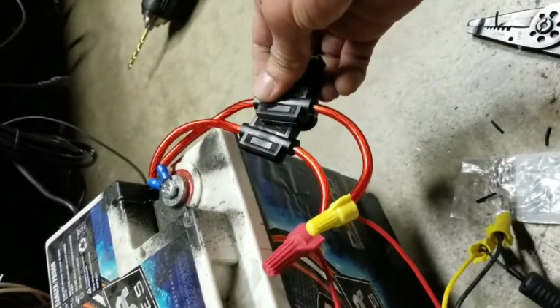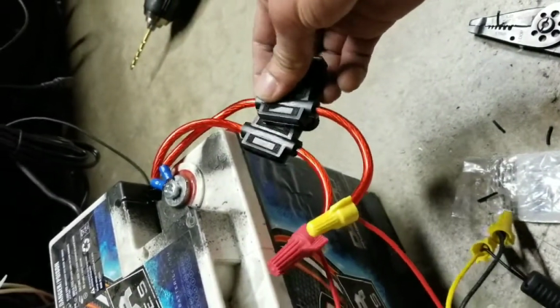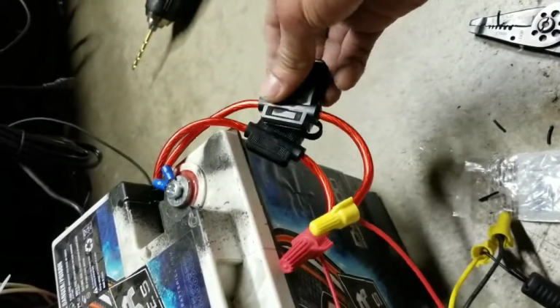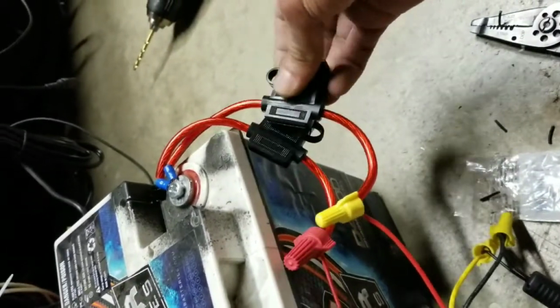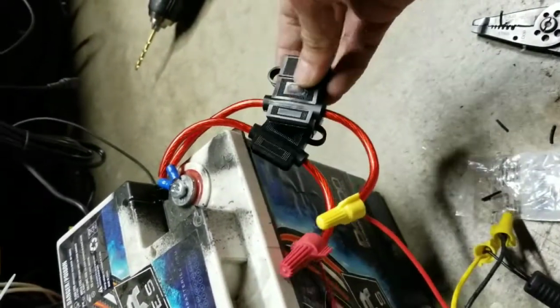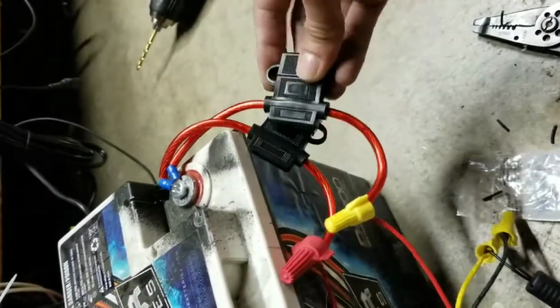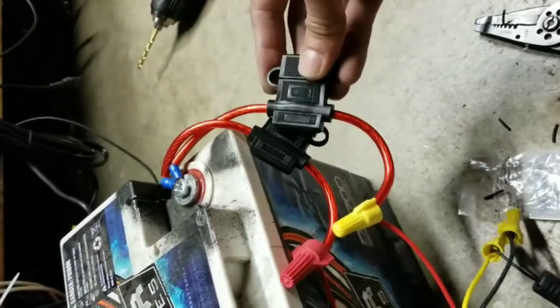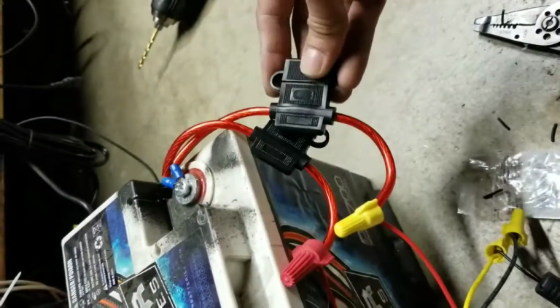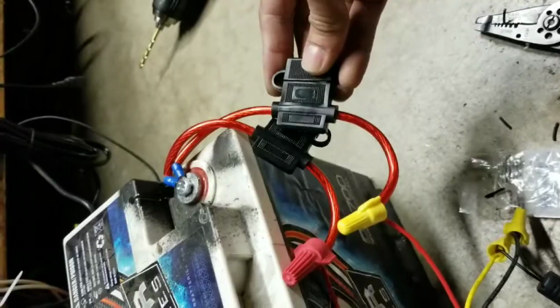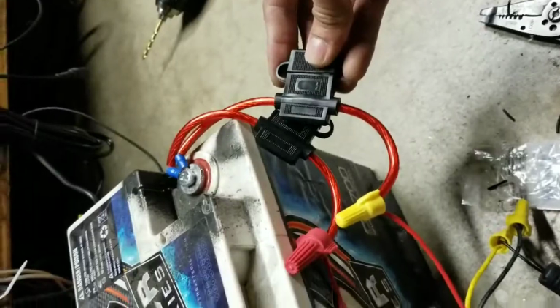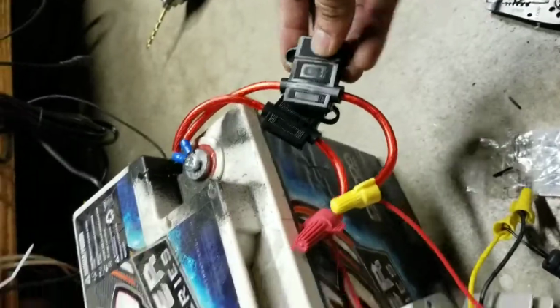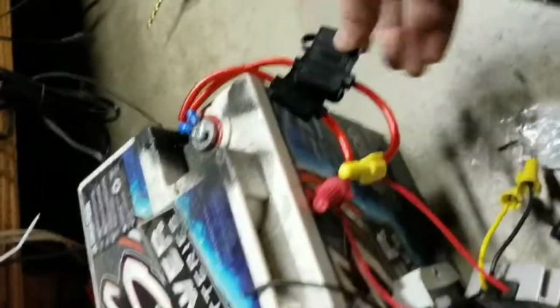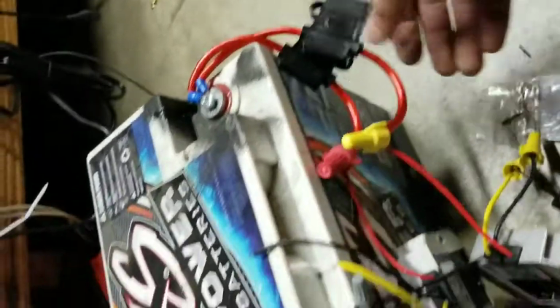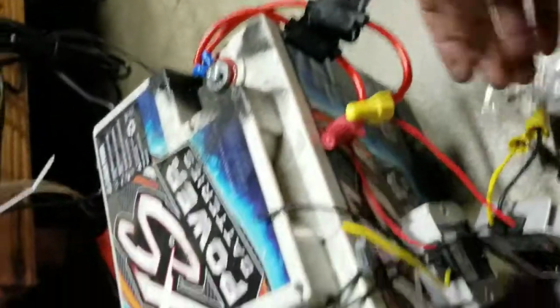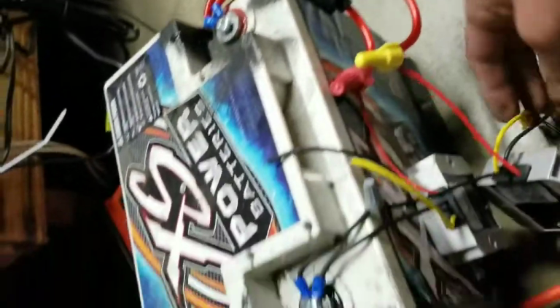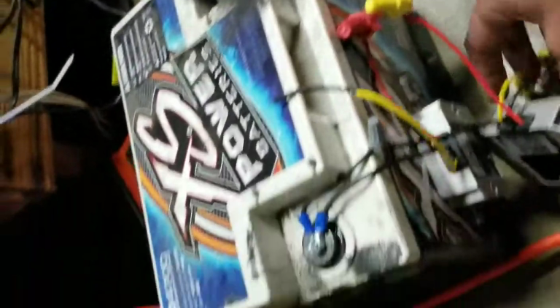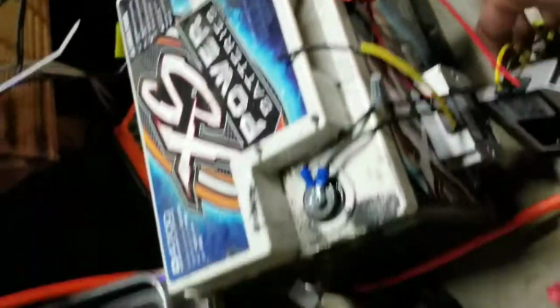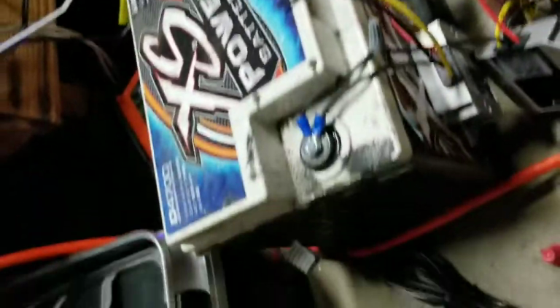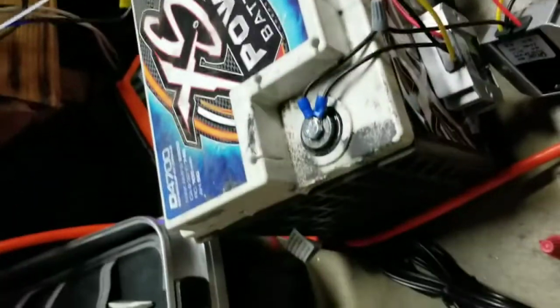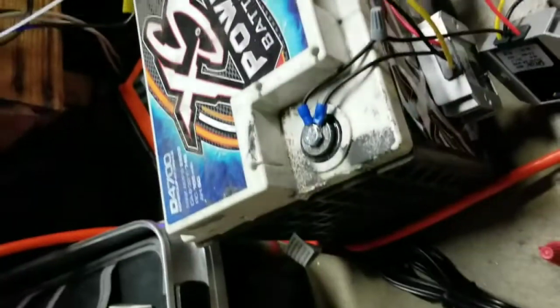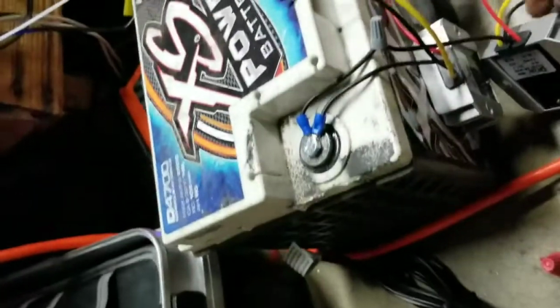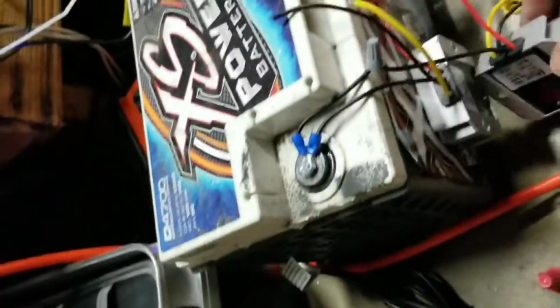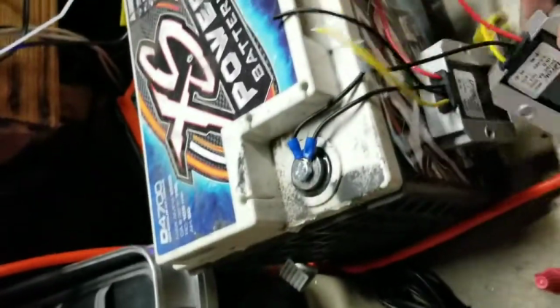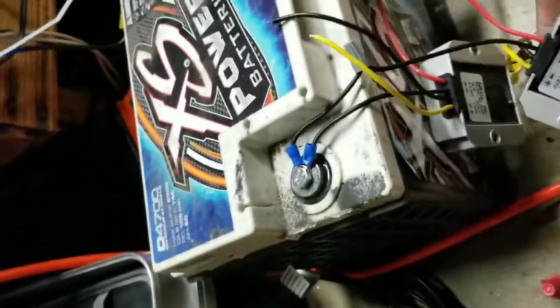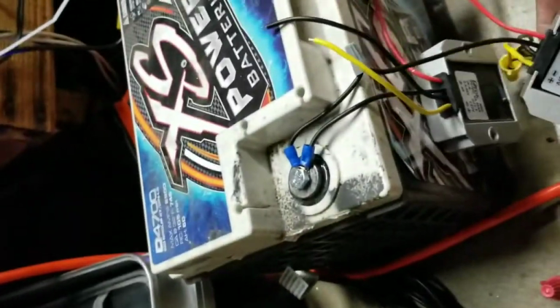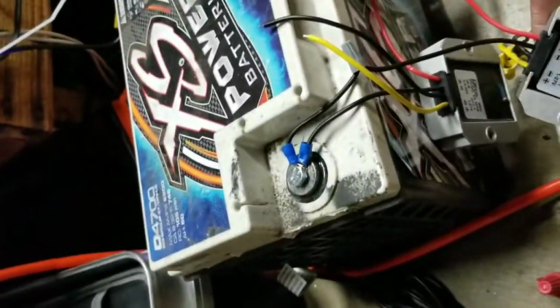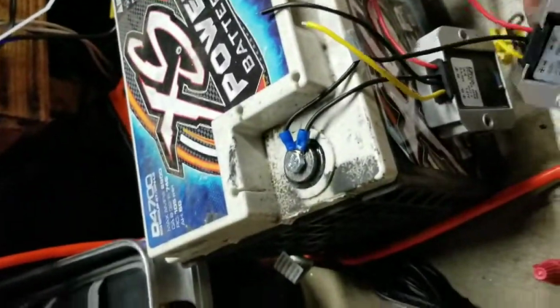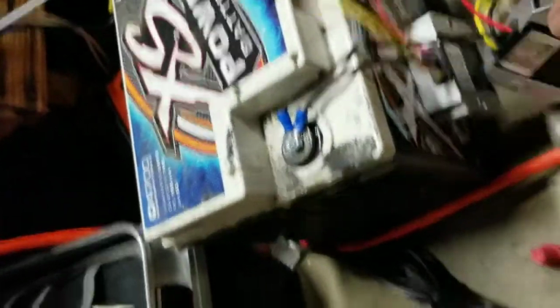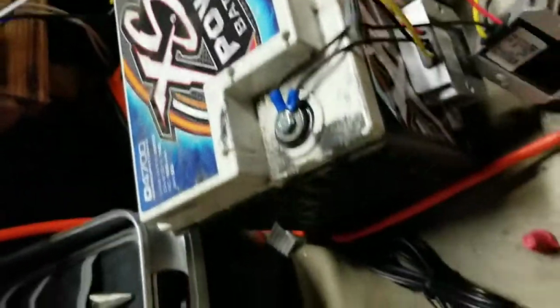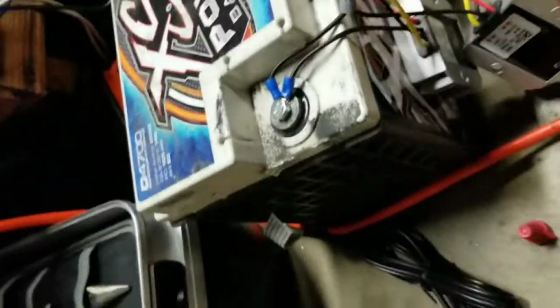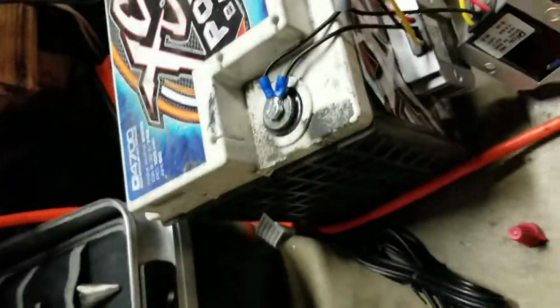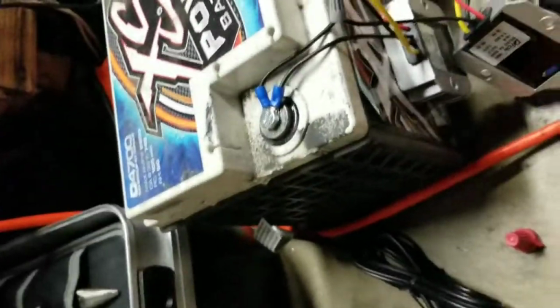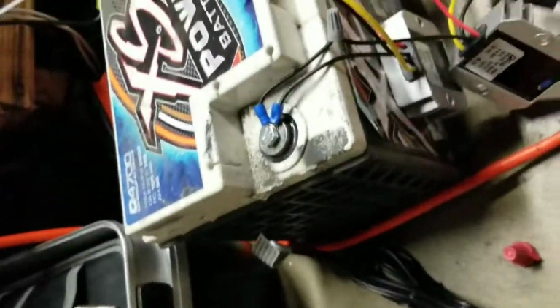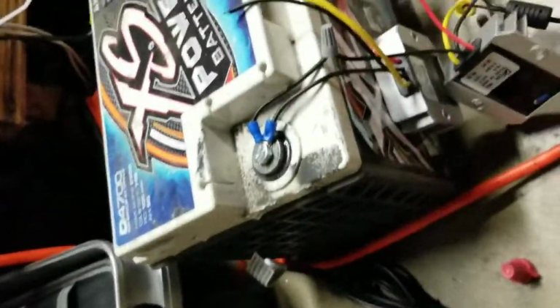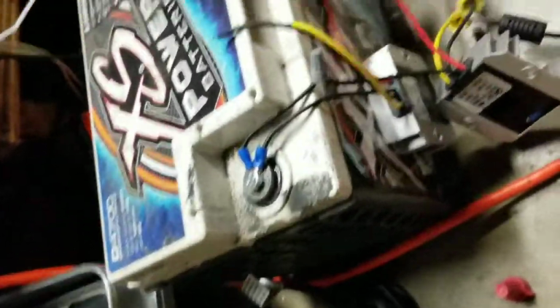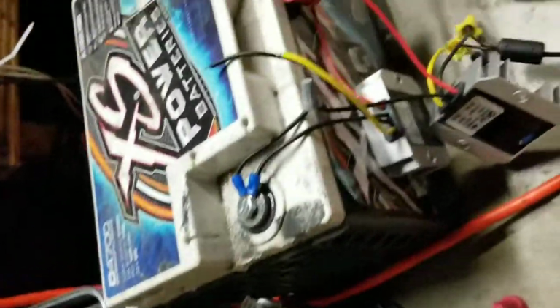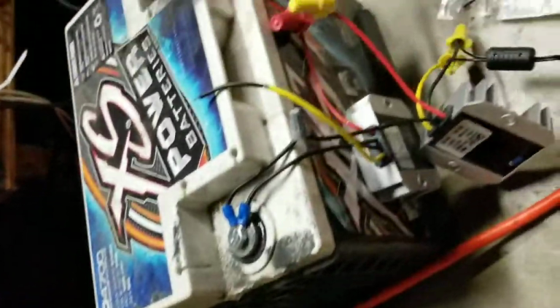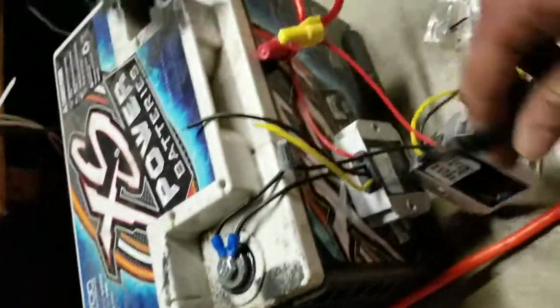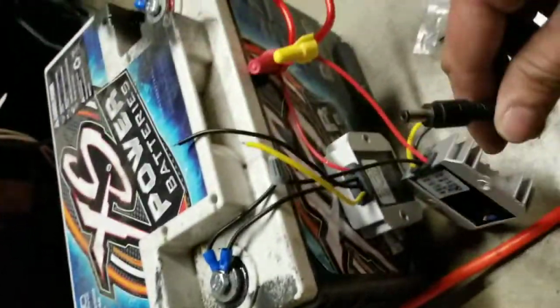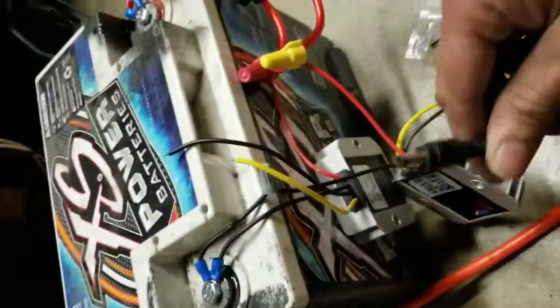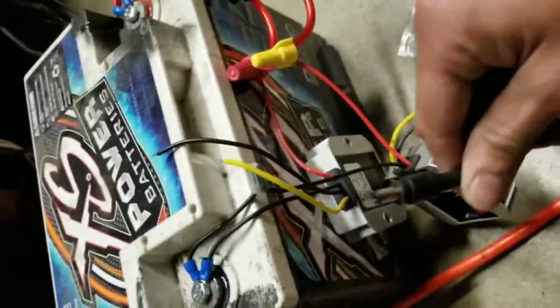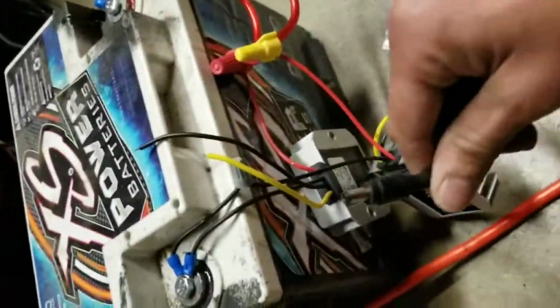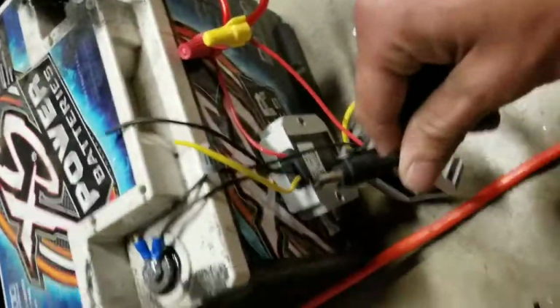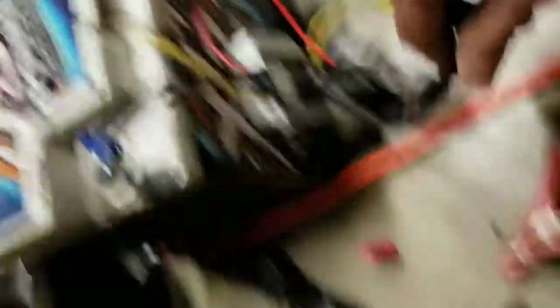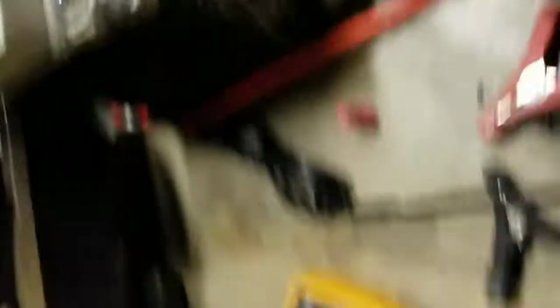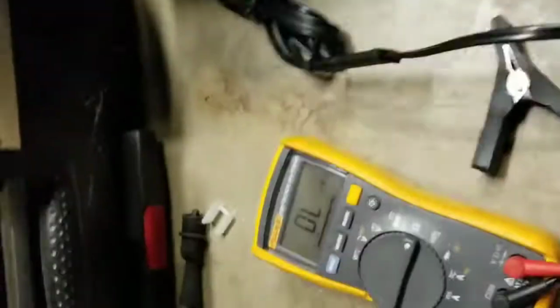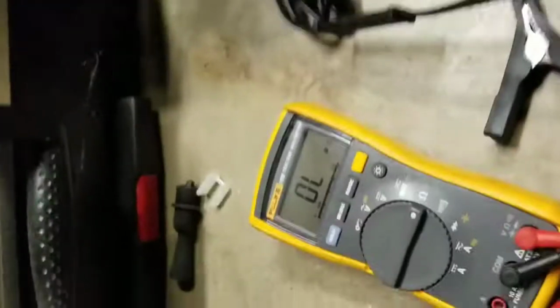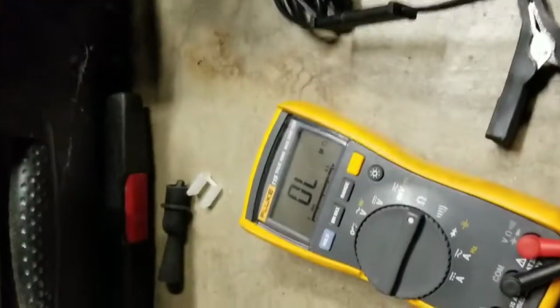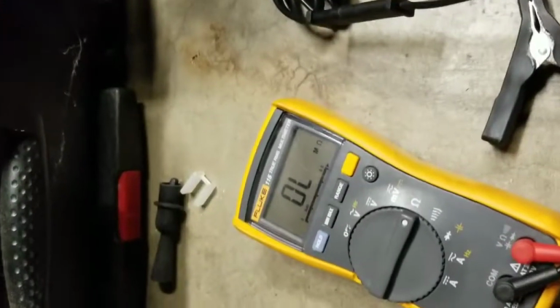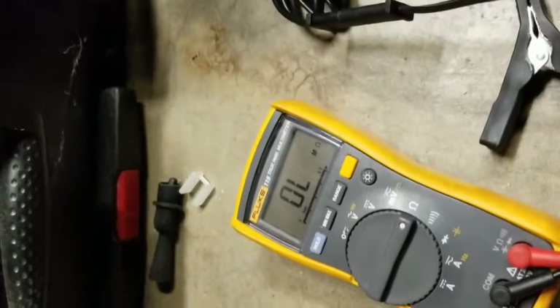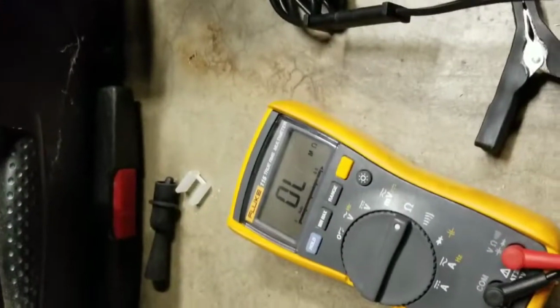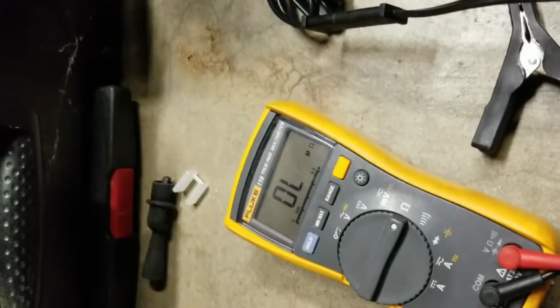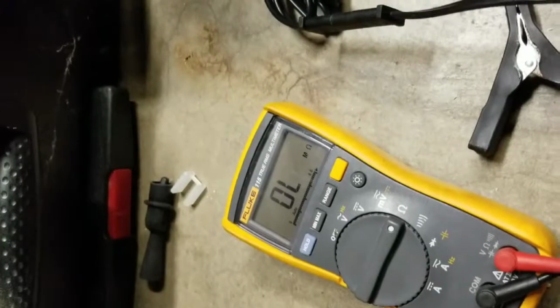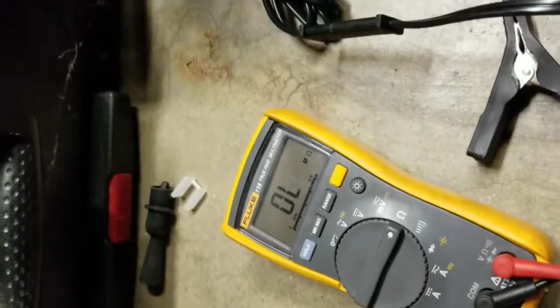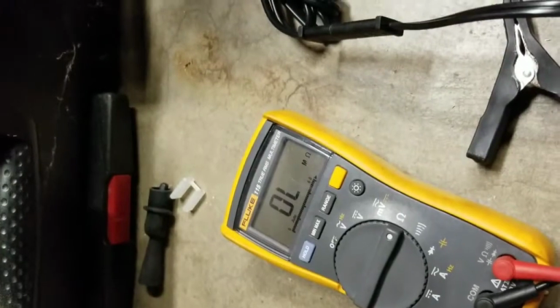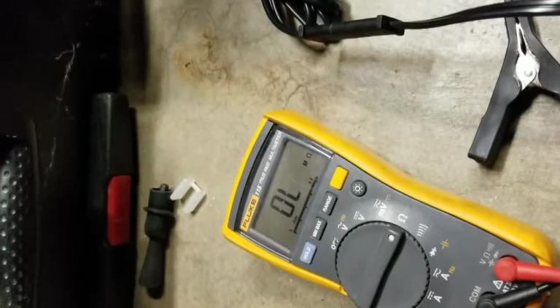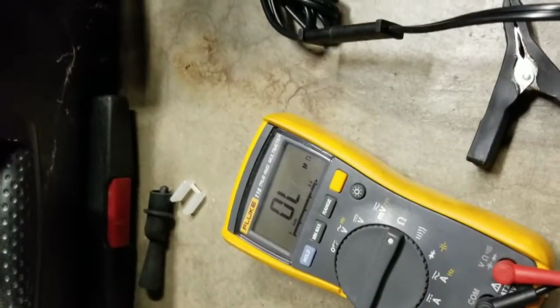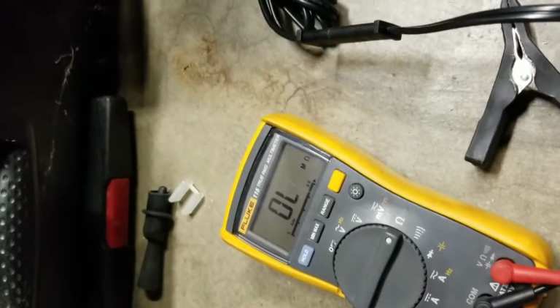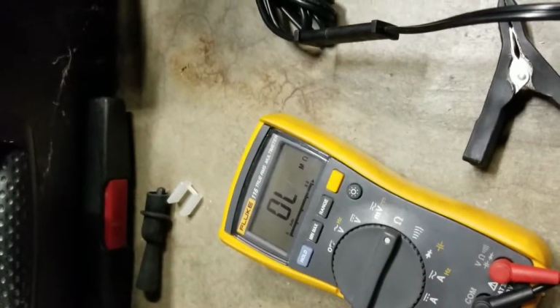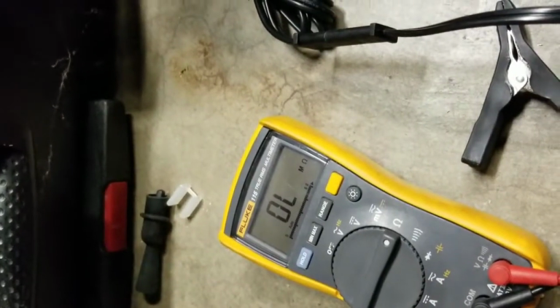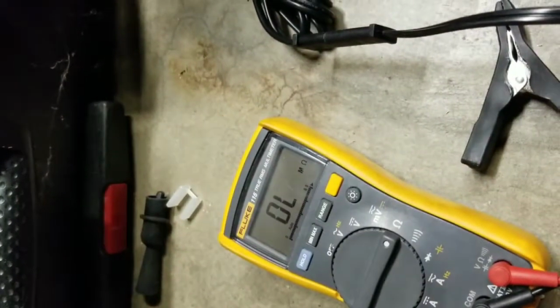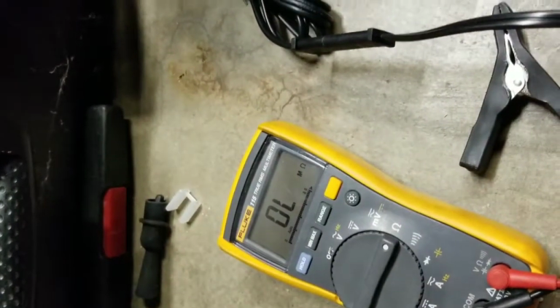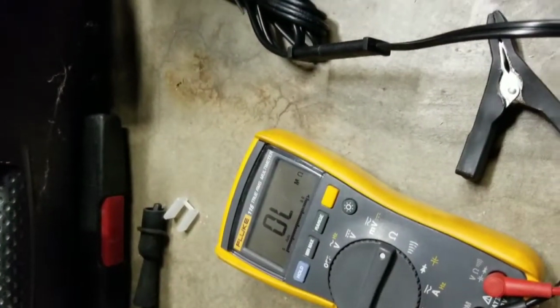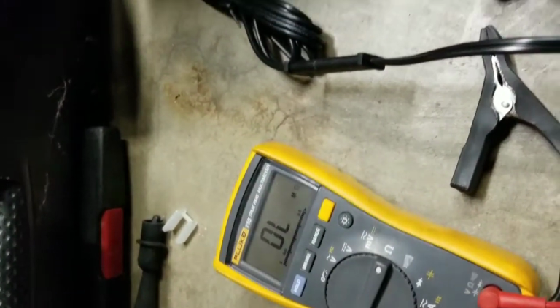I put a 5 amp fuse in here because it's rated at 5 amps. This, according to my Fluke, is at 5.83 volts.